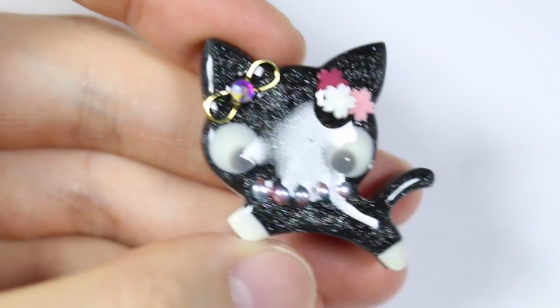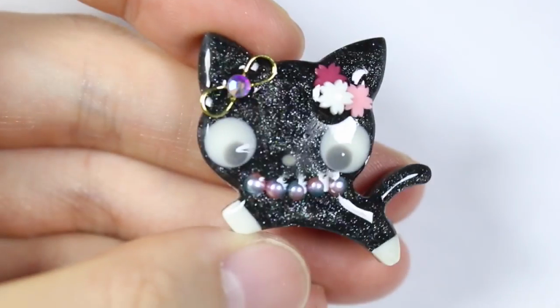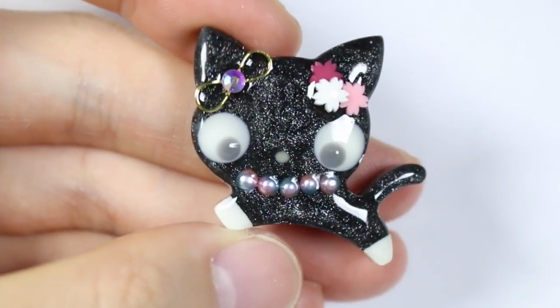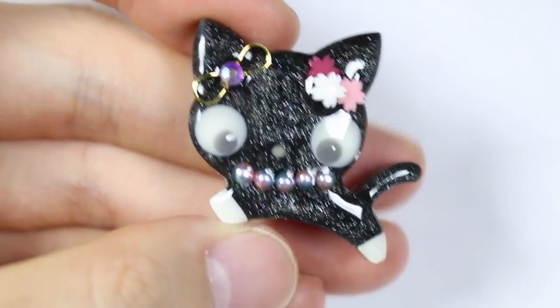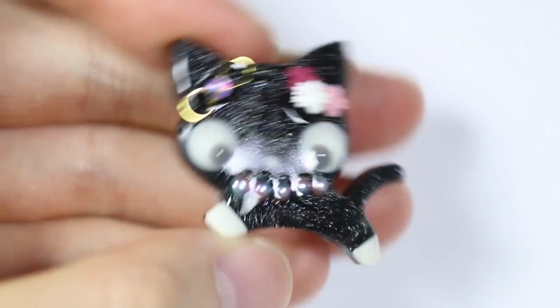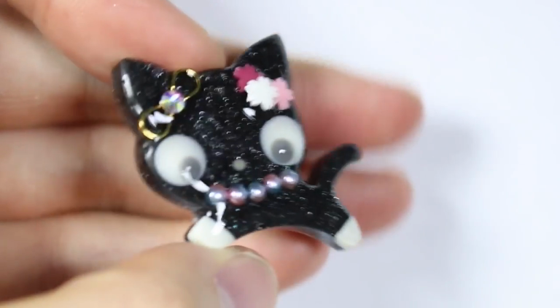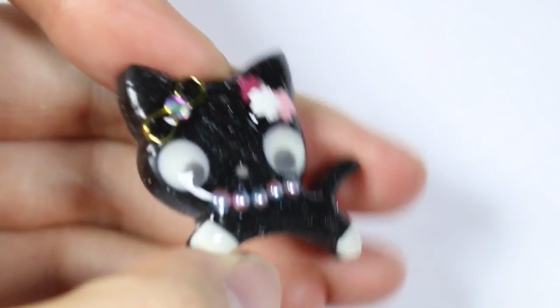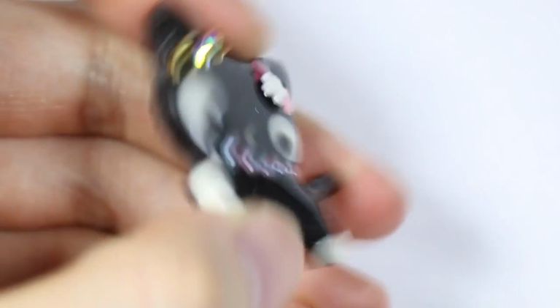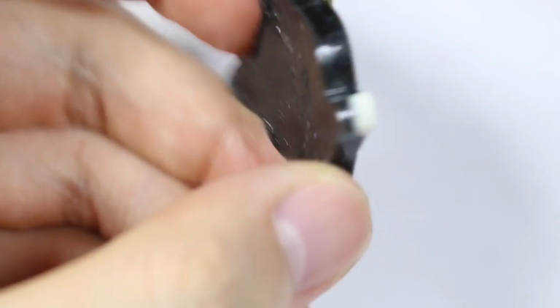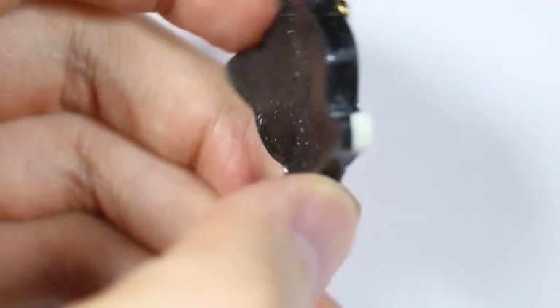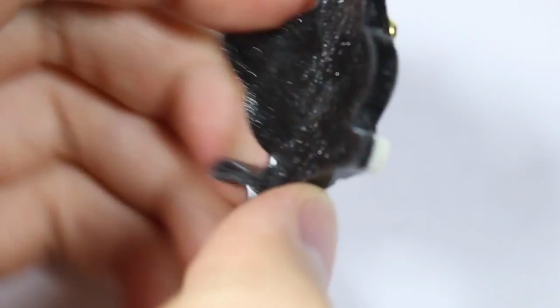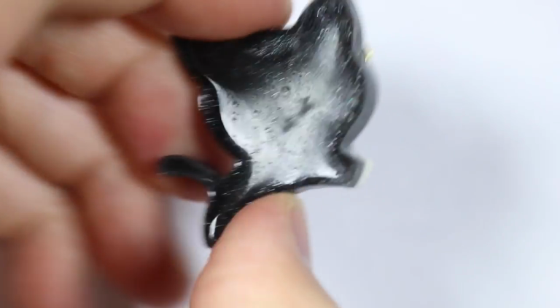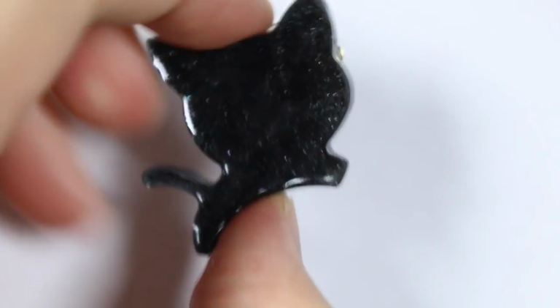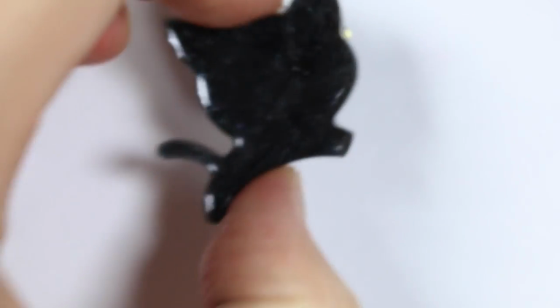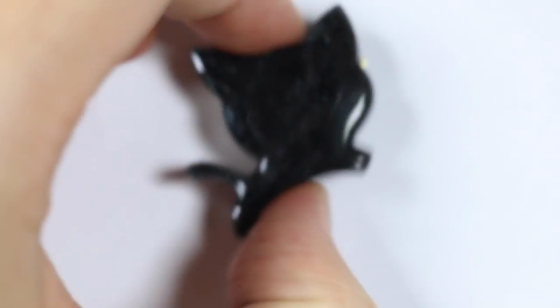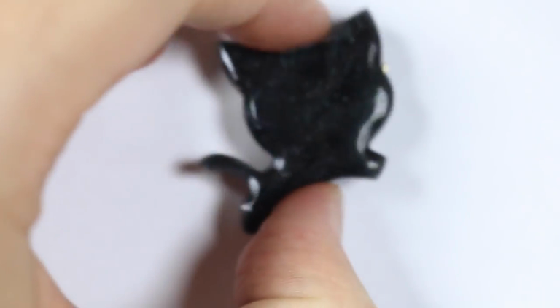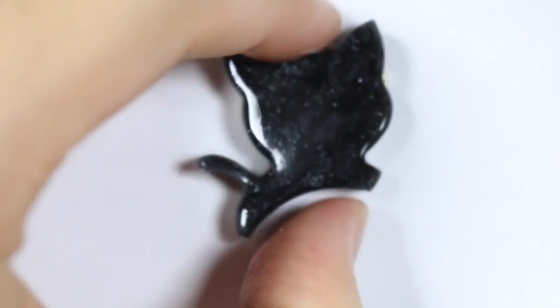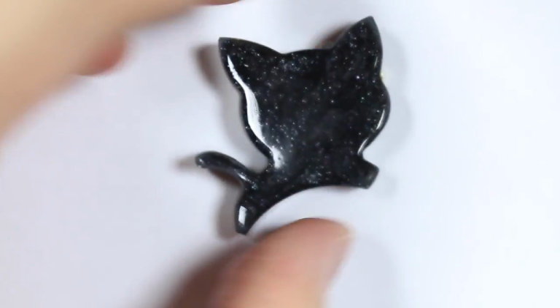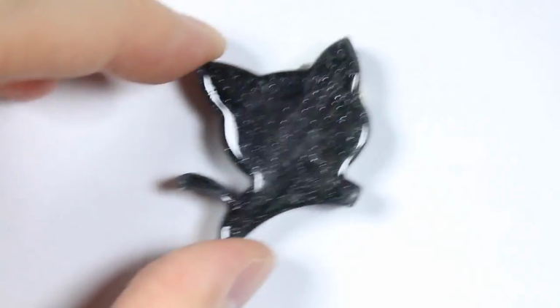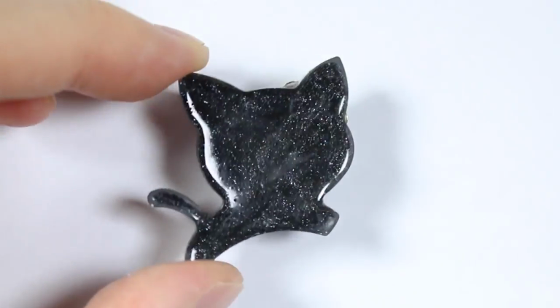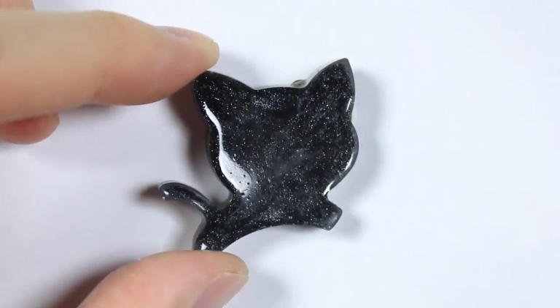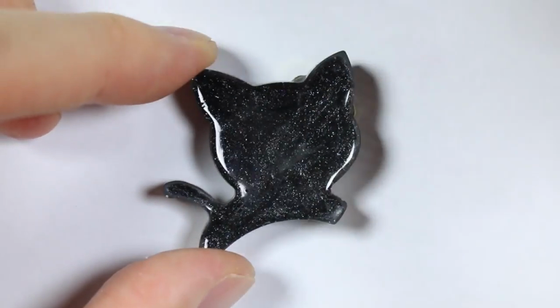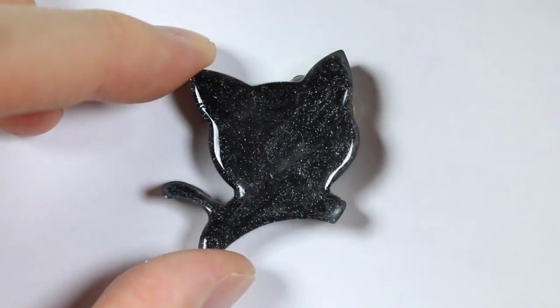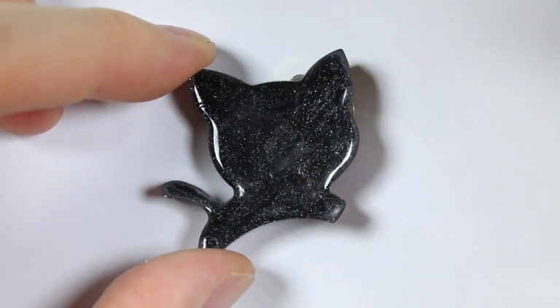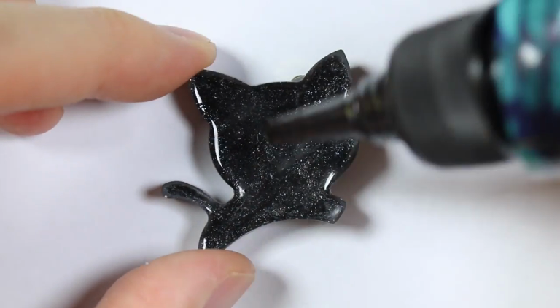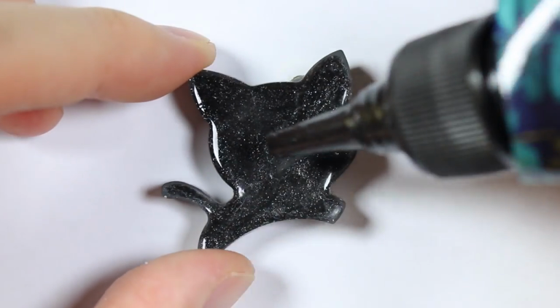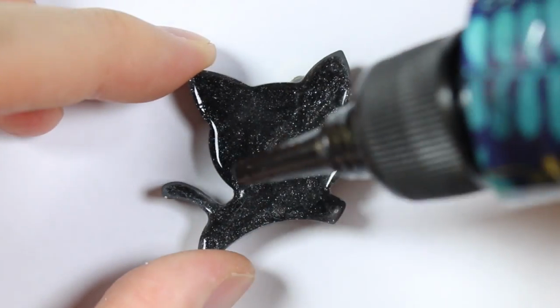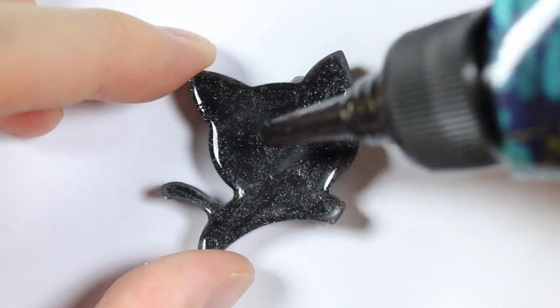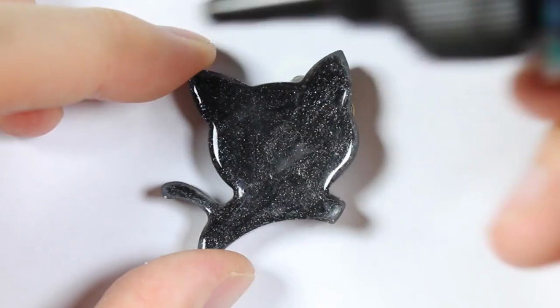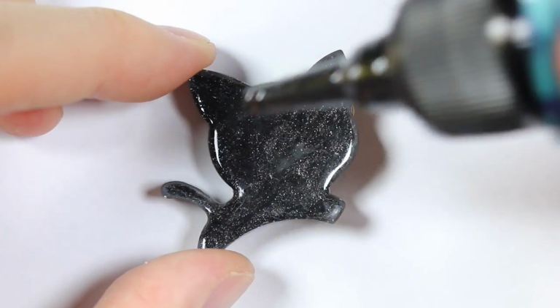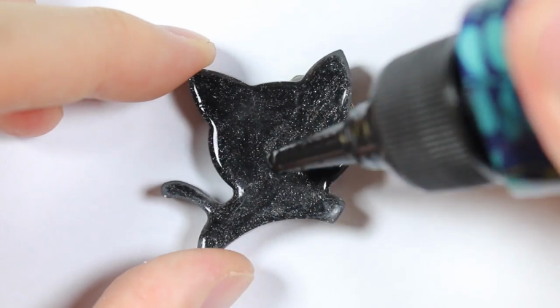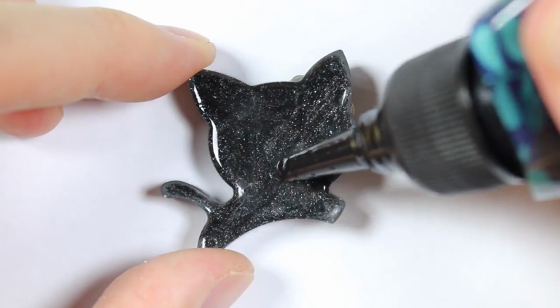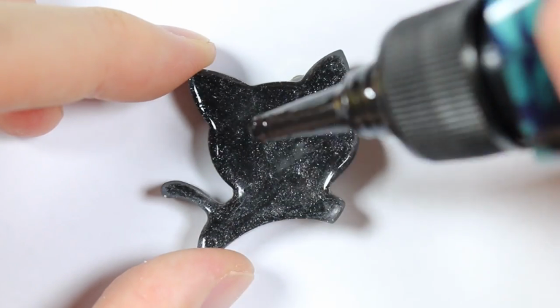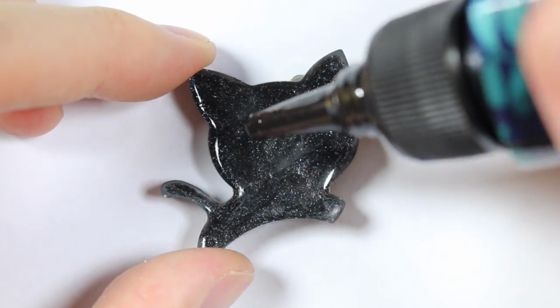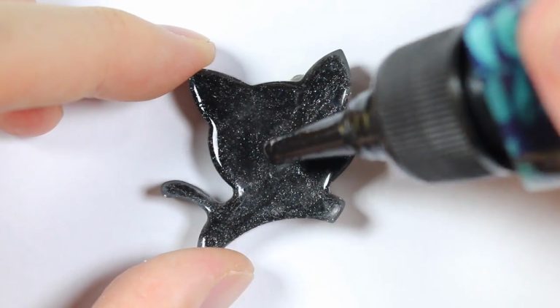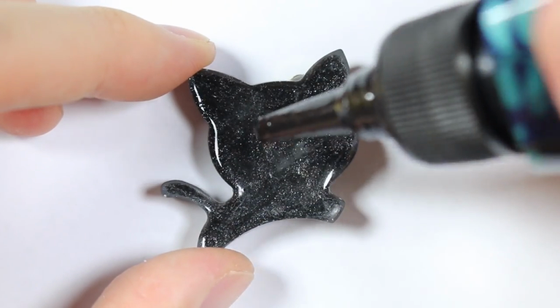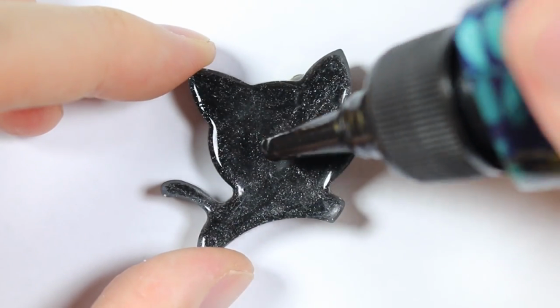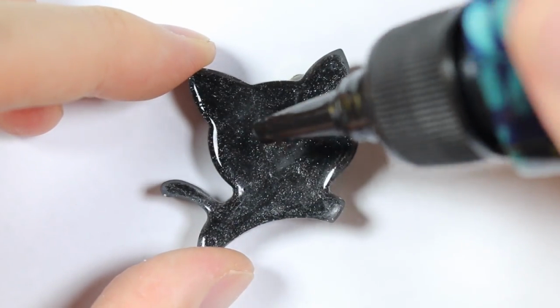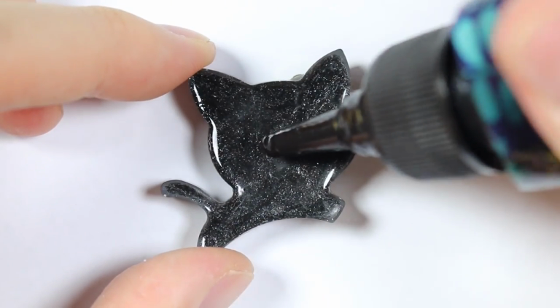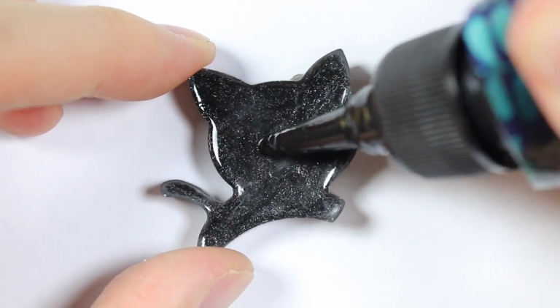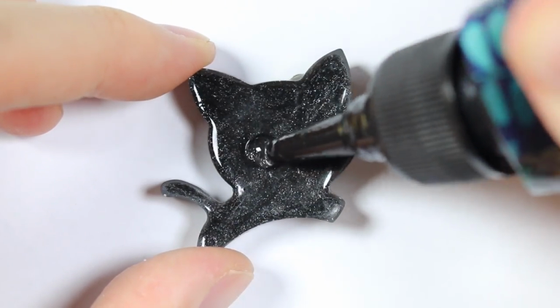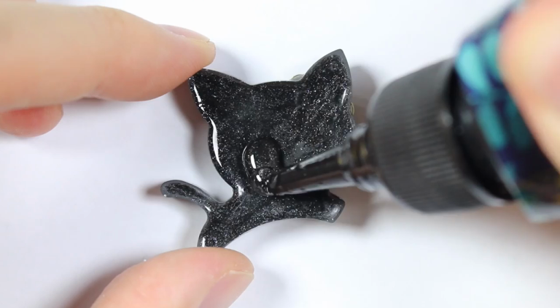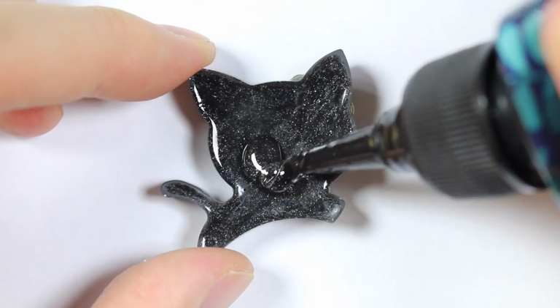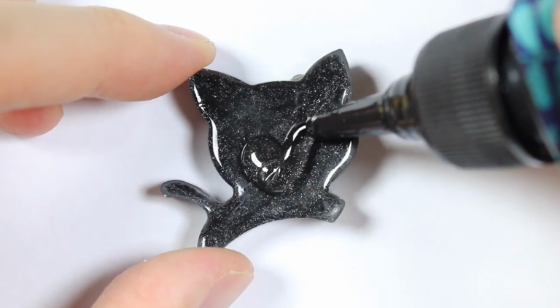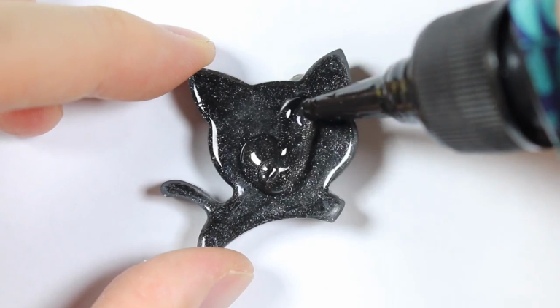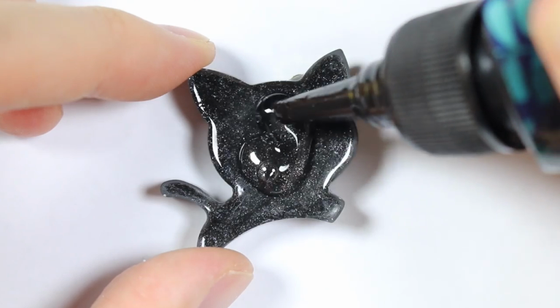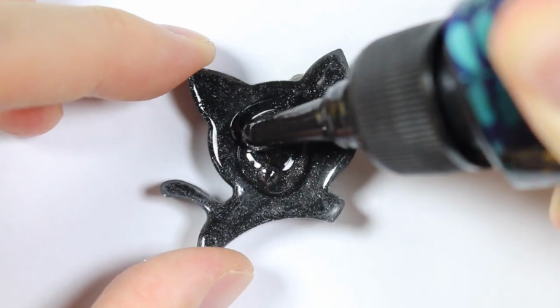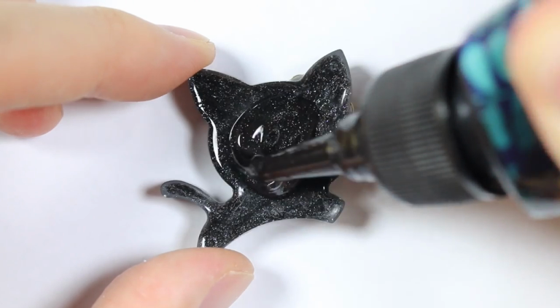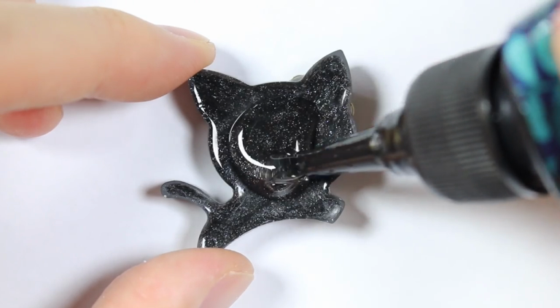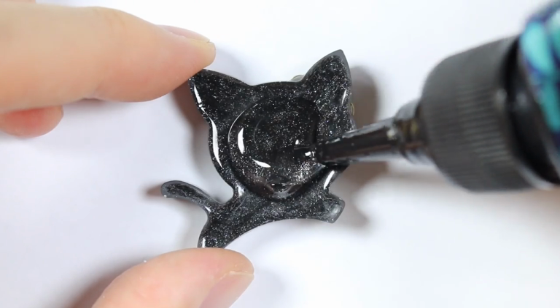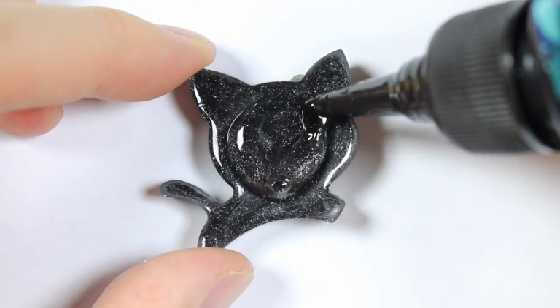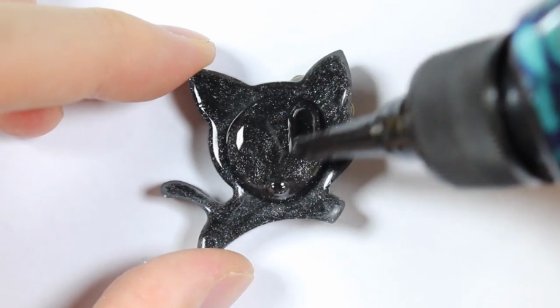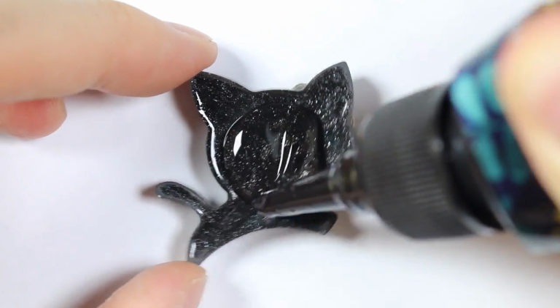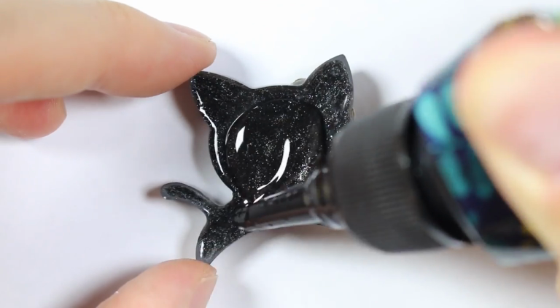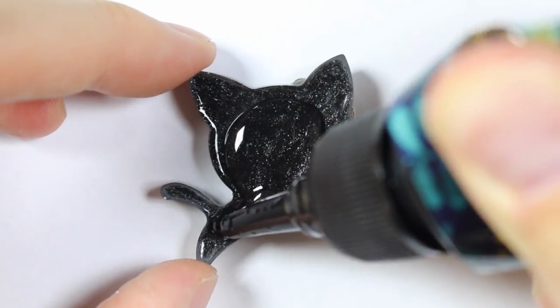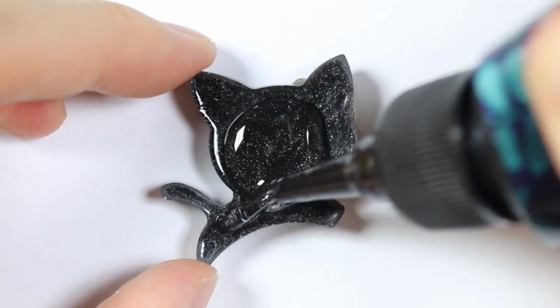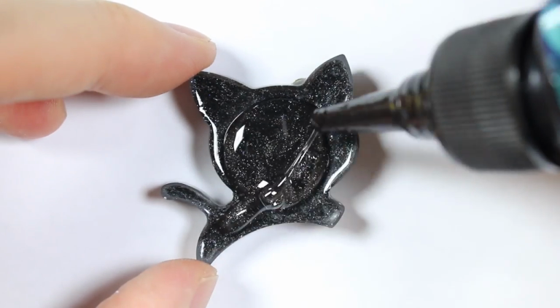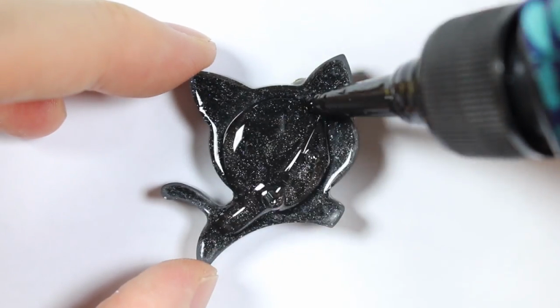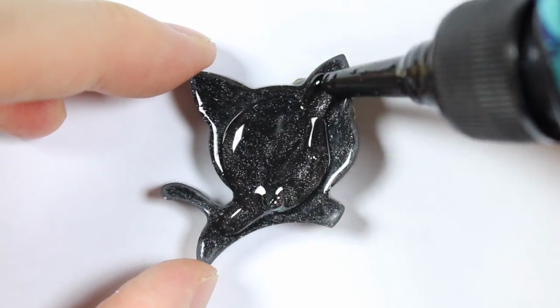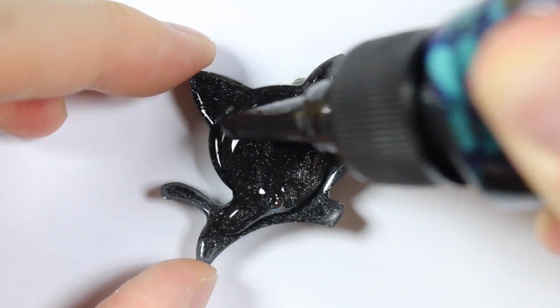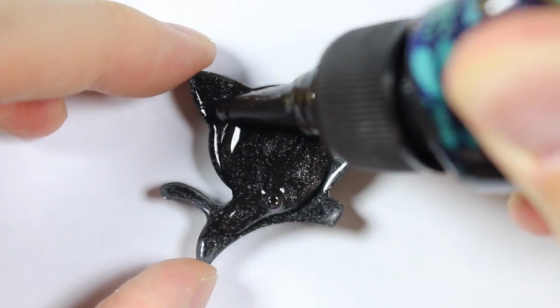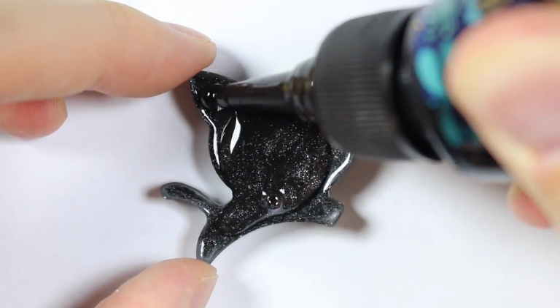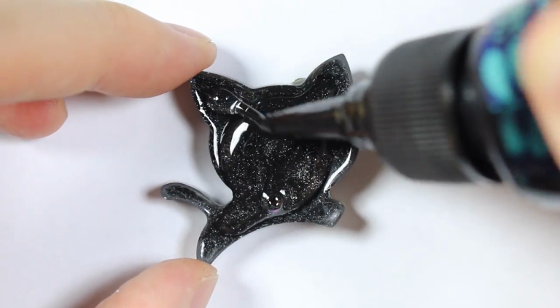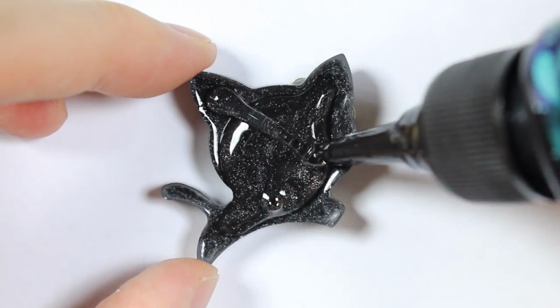Once the front of the cat has been cured, I'm going to add some resin to the back just to give it a nice dome shape and allow that to cure.